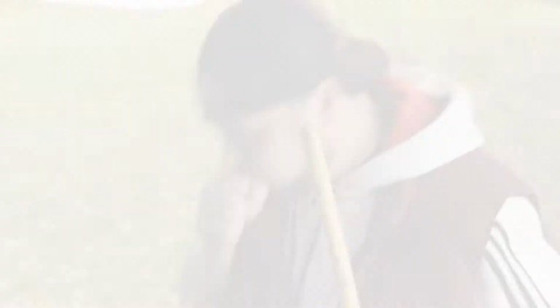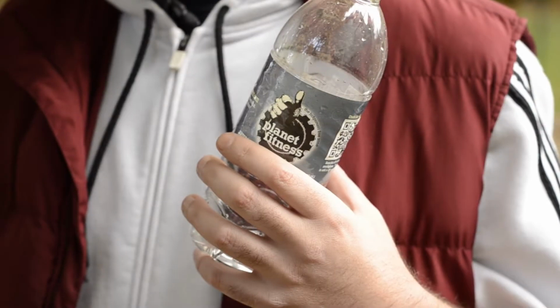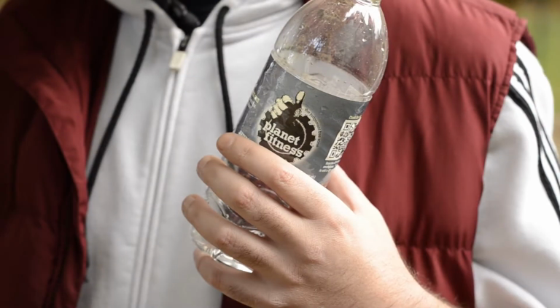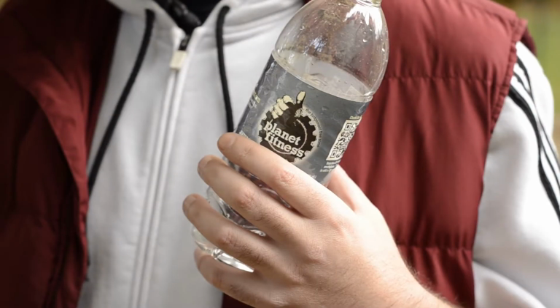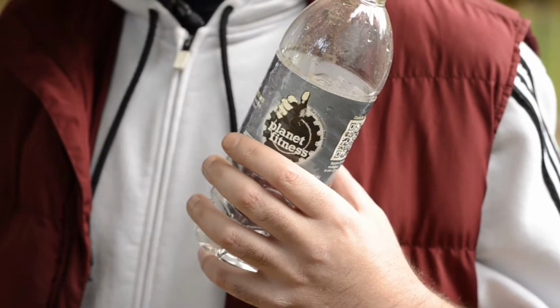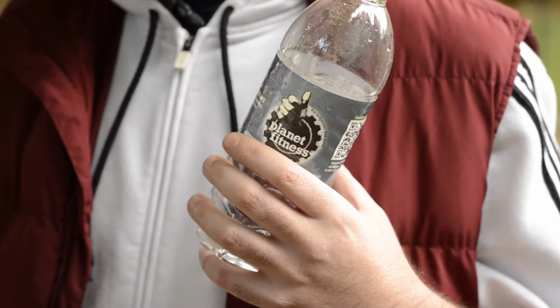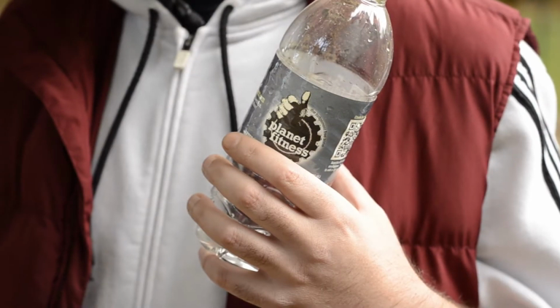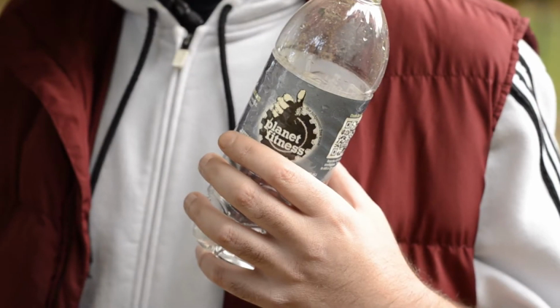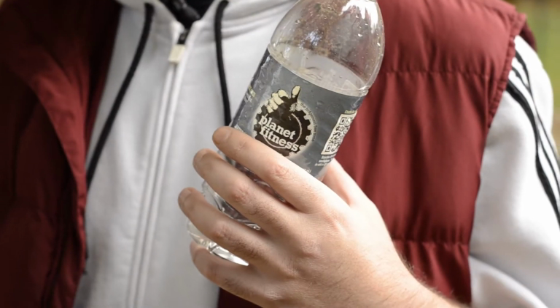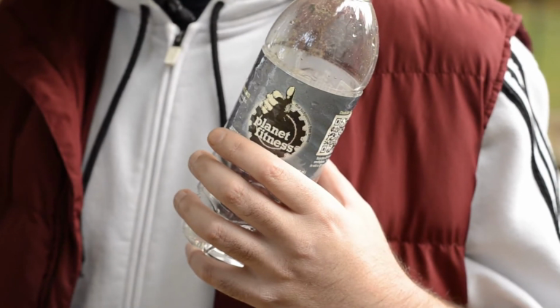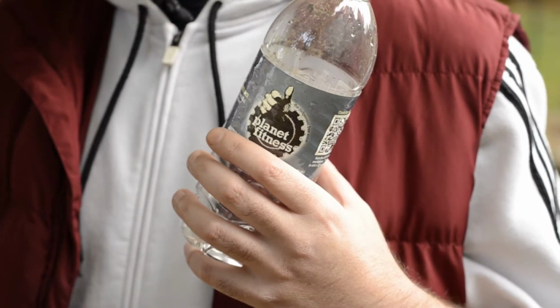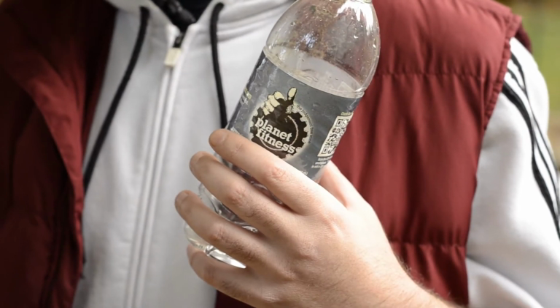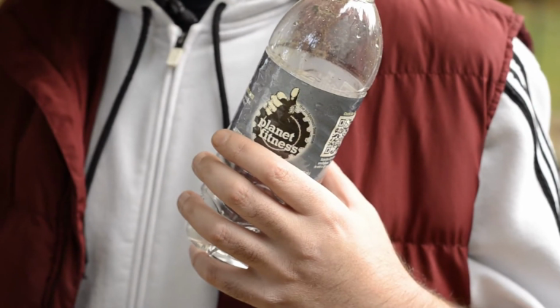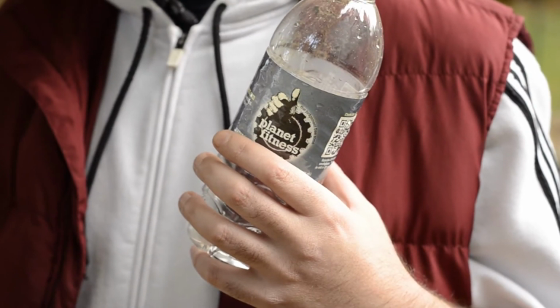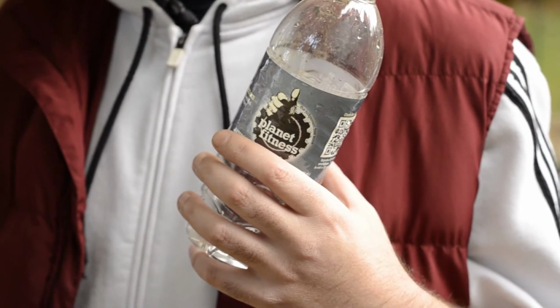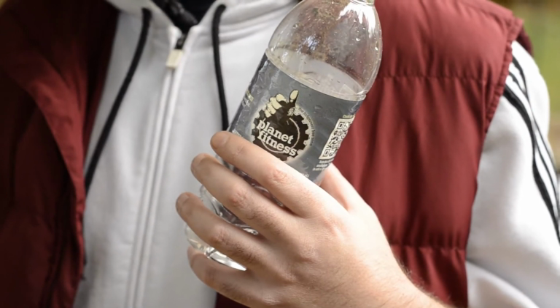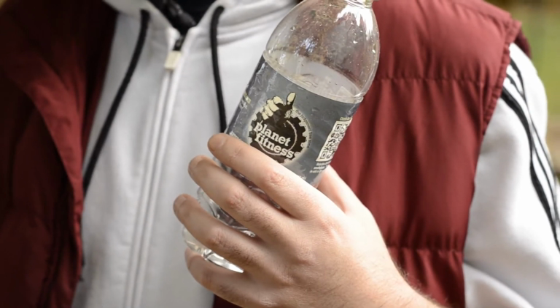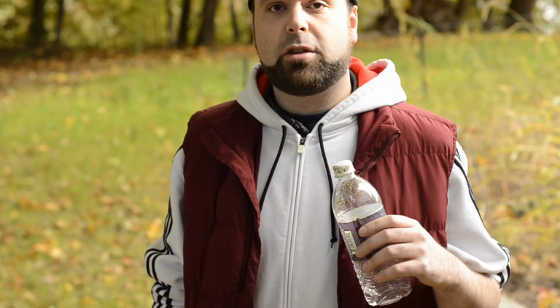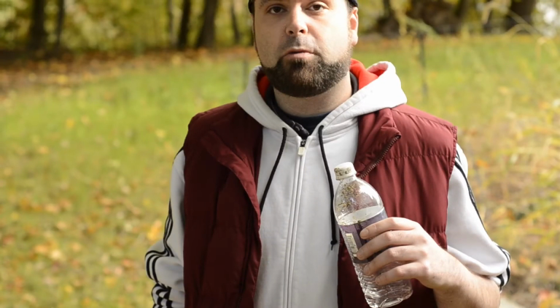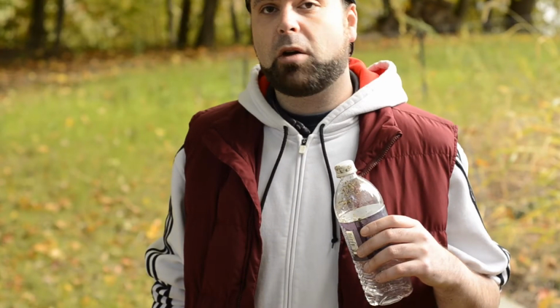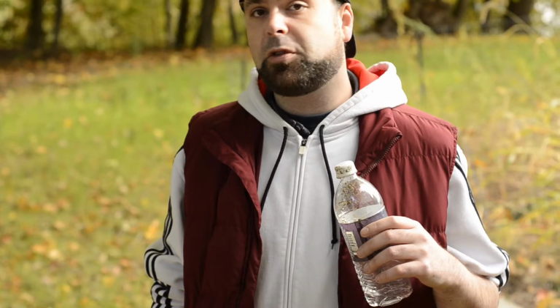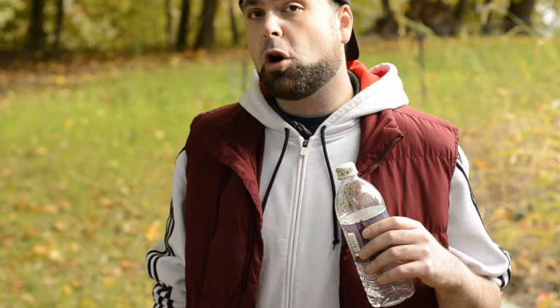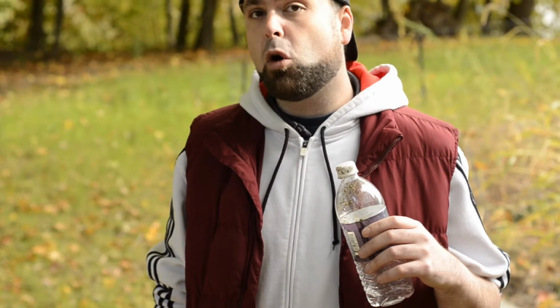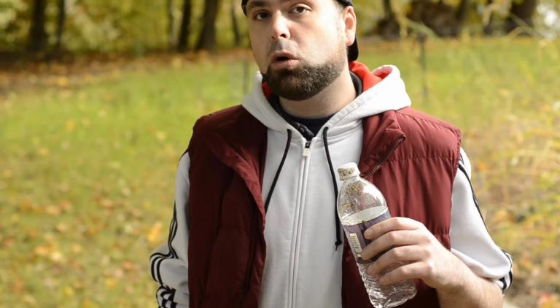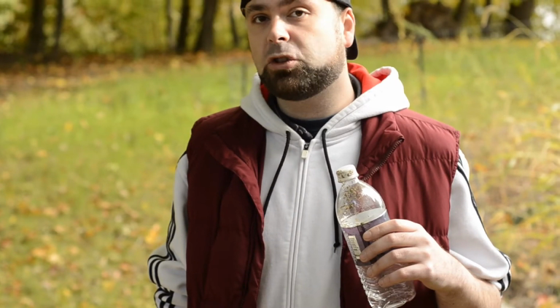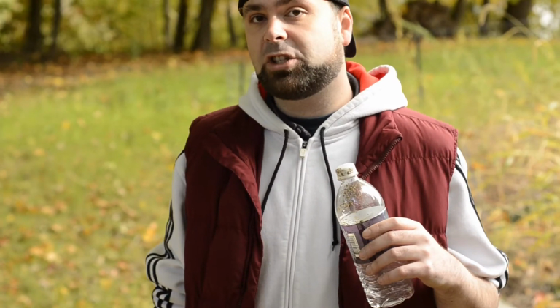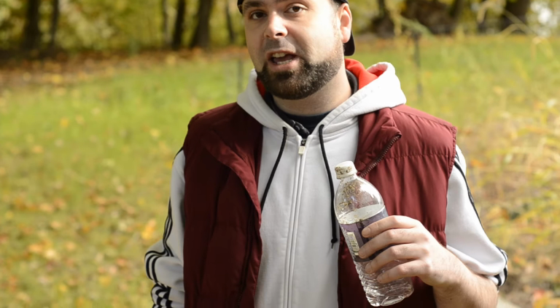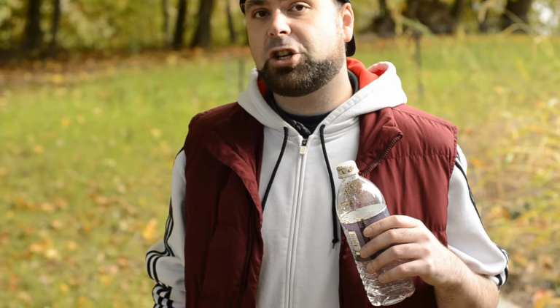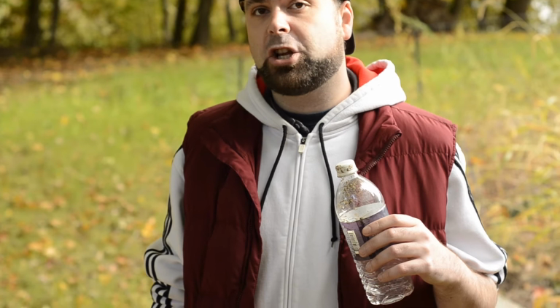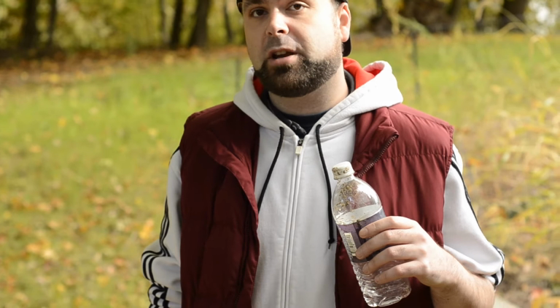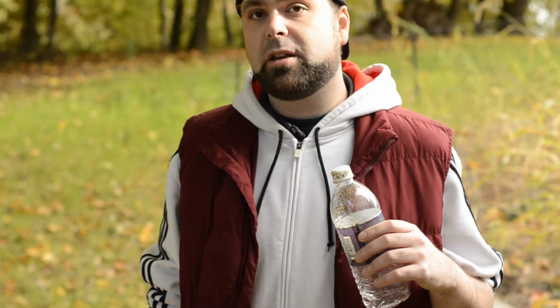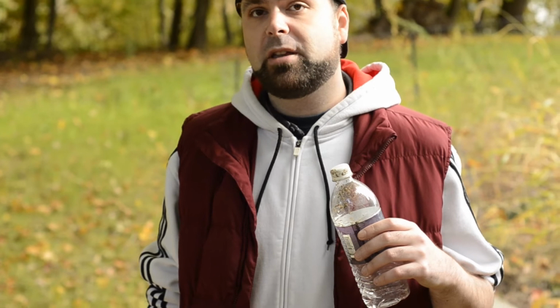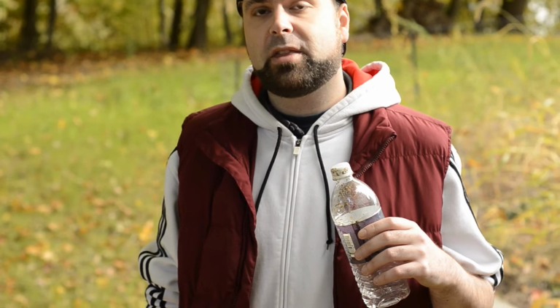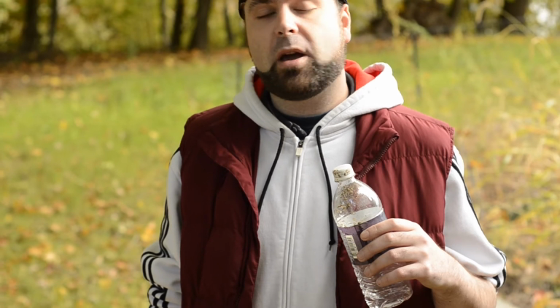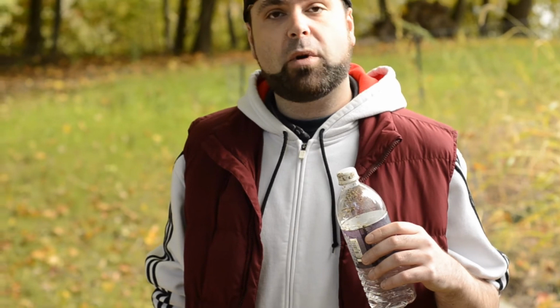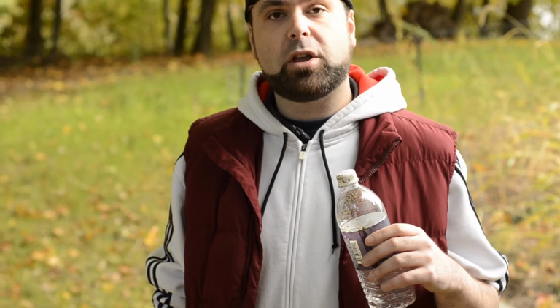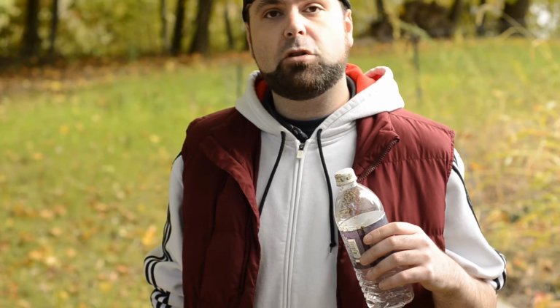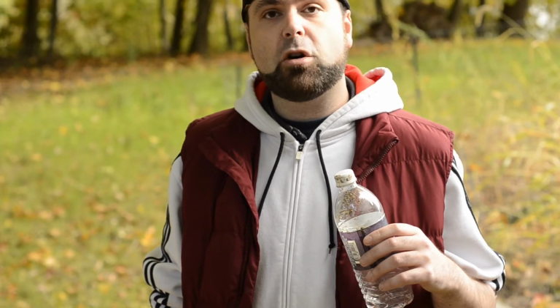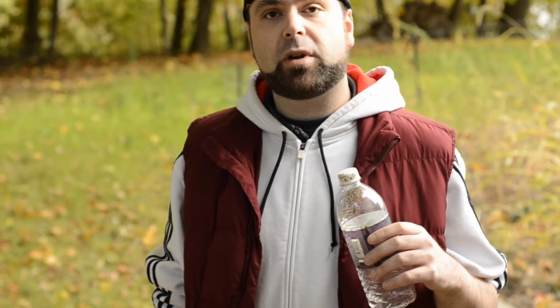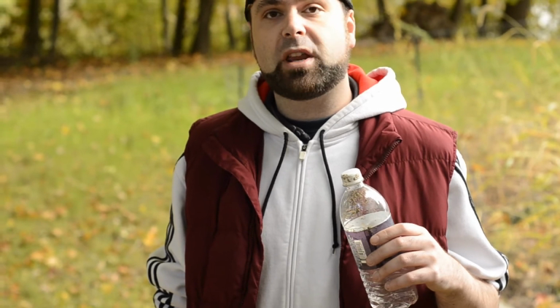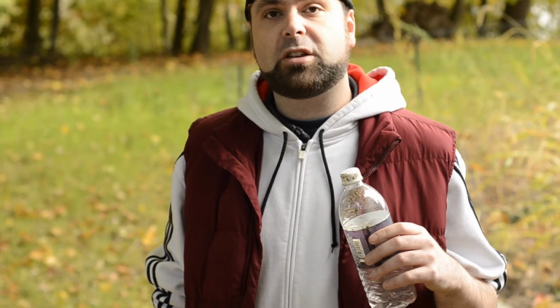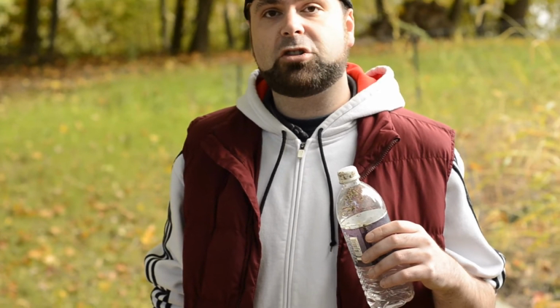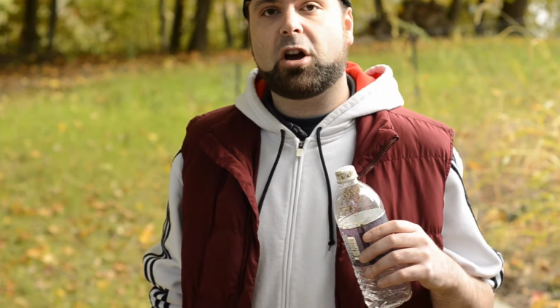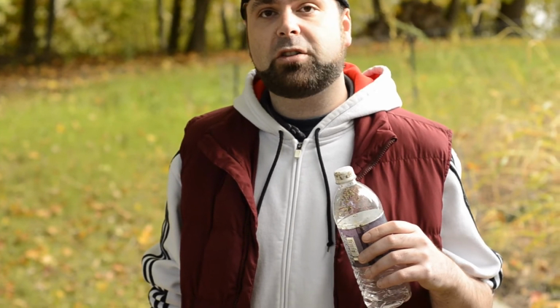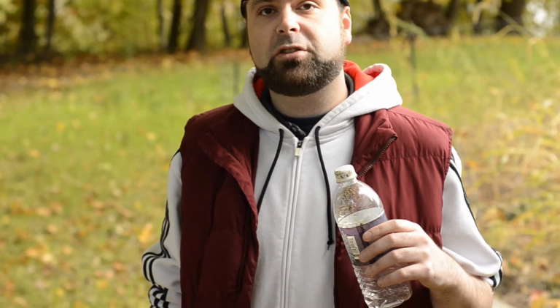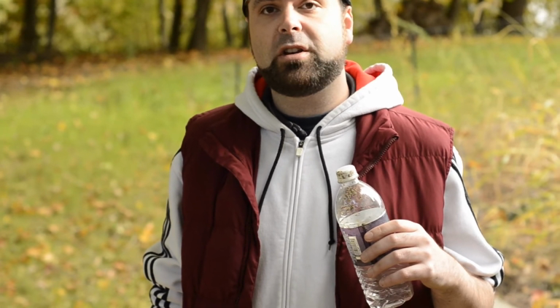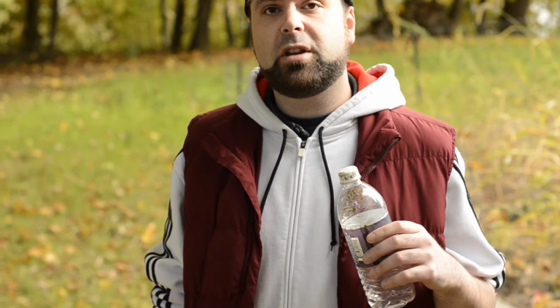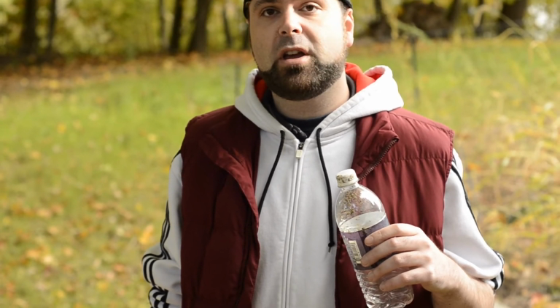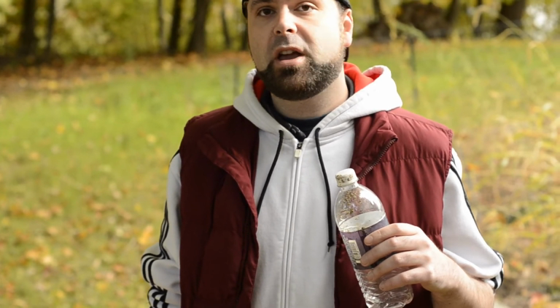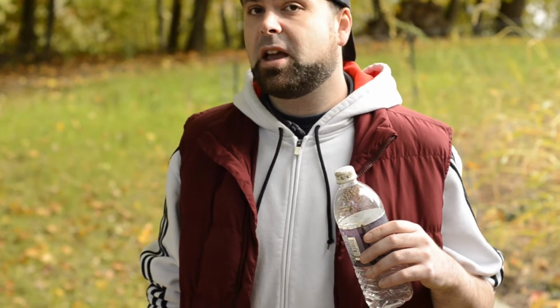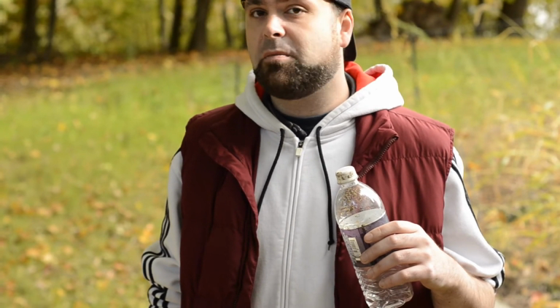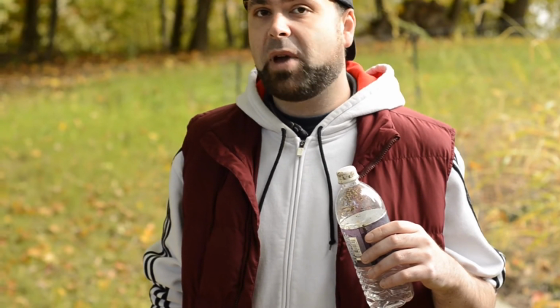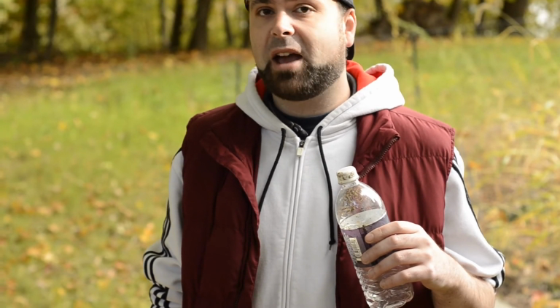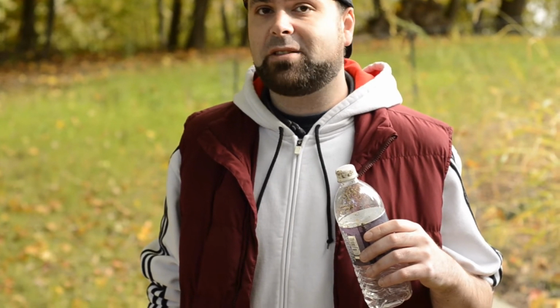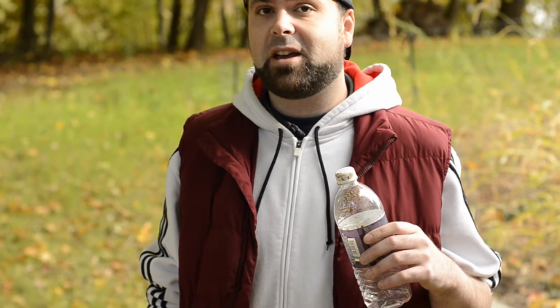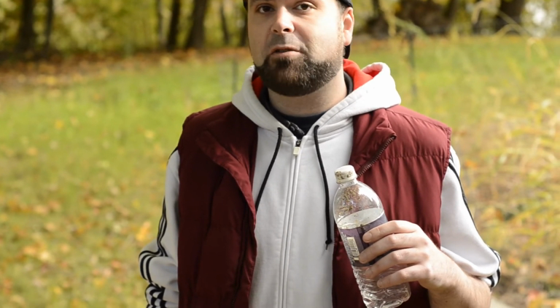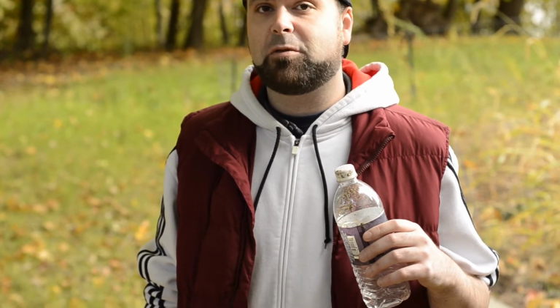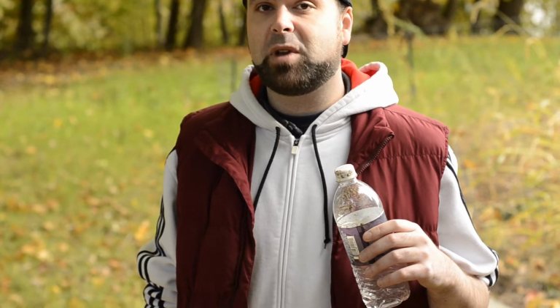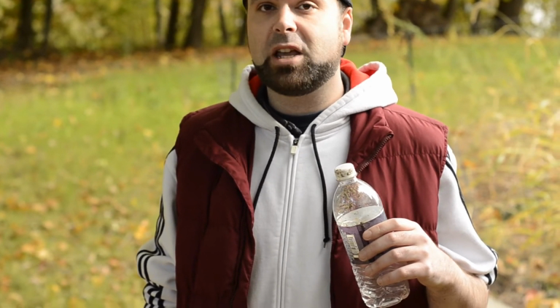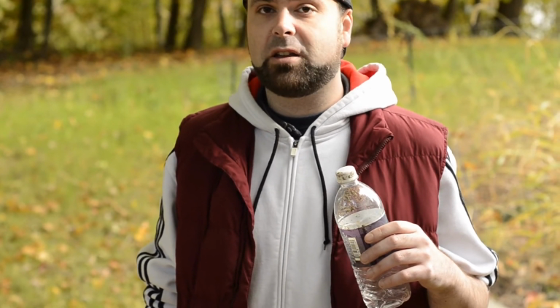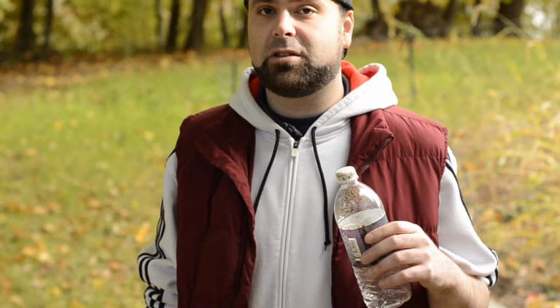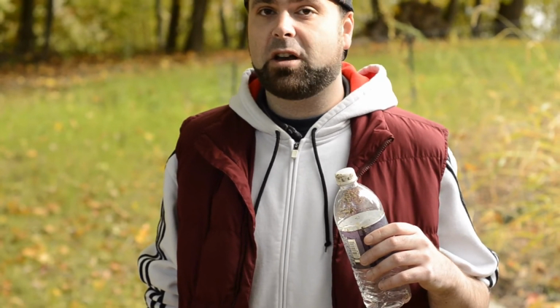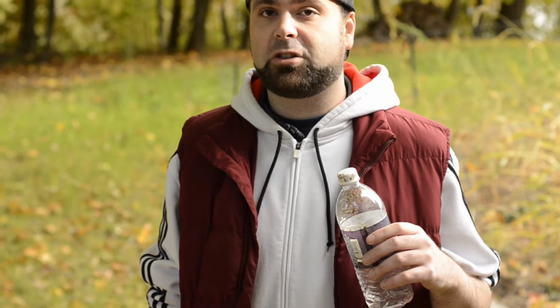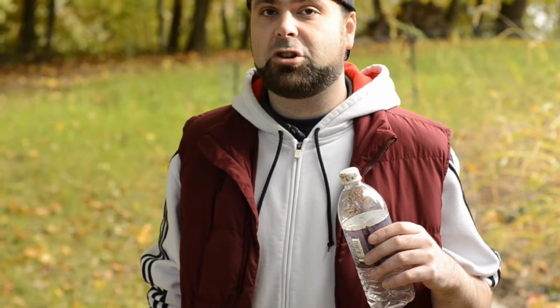Now make sure to stay hydrated throughout the whole session. That way you don't get exhausted and pass out from heat exhaustion.